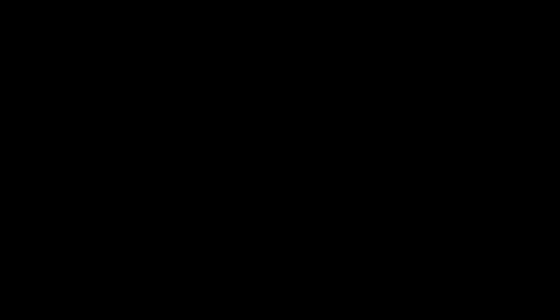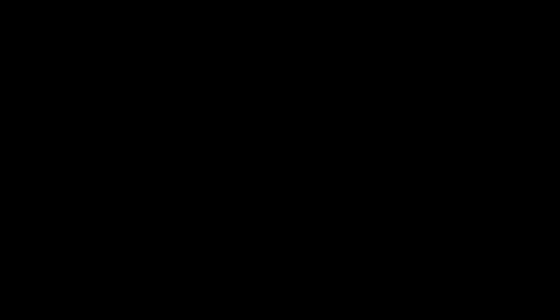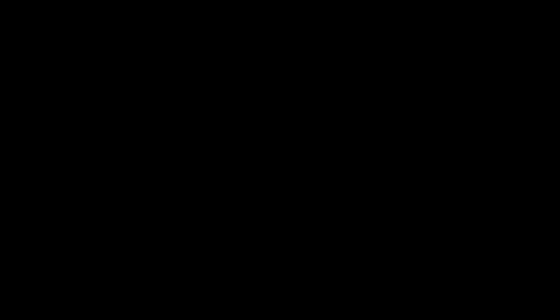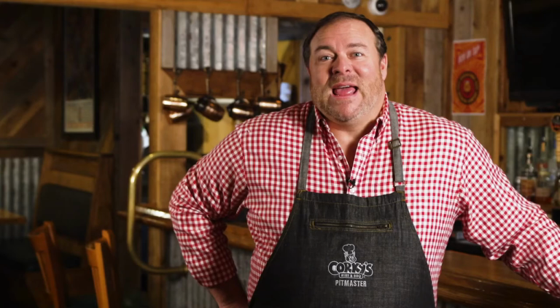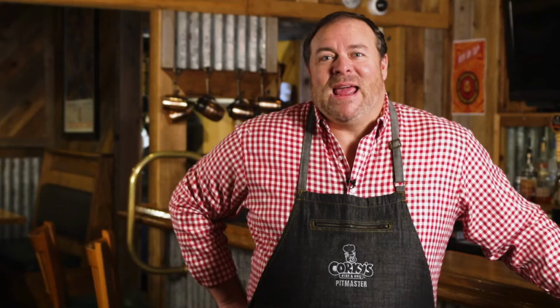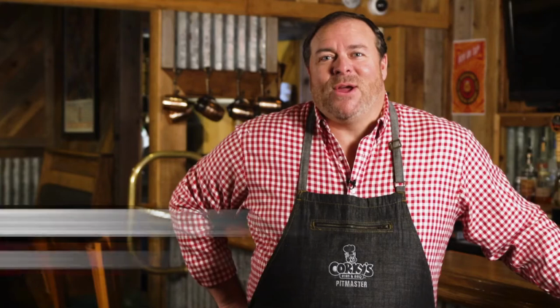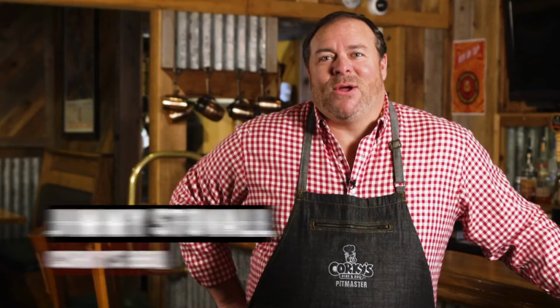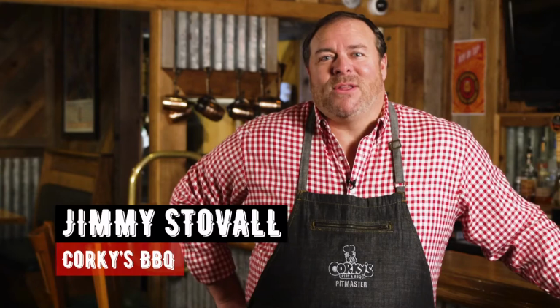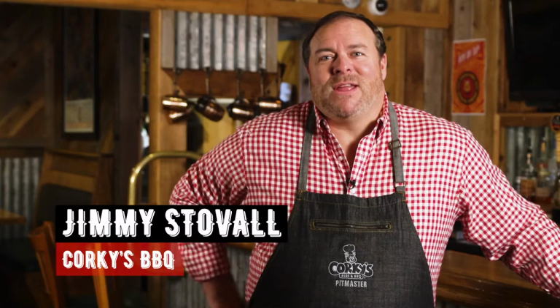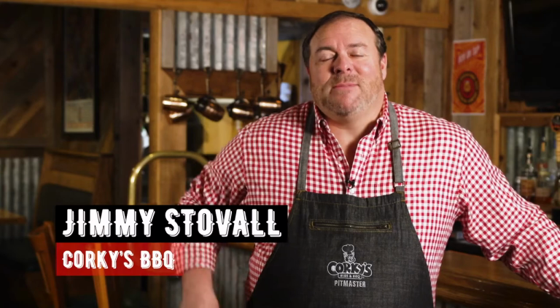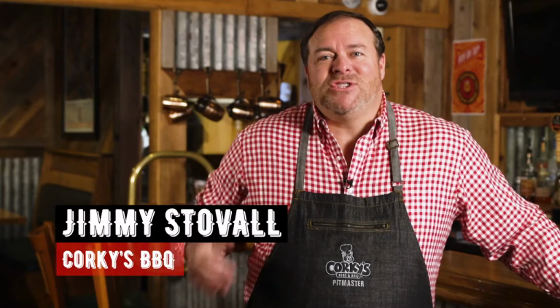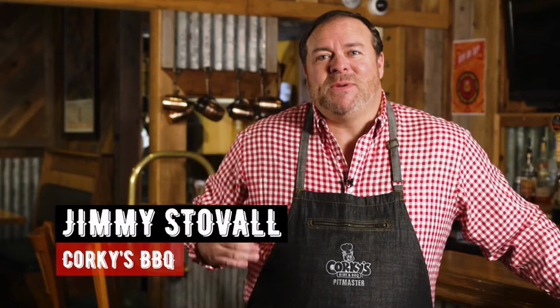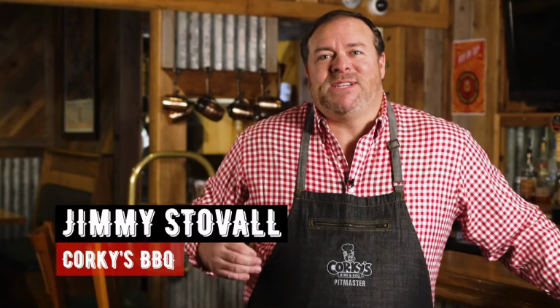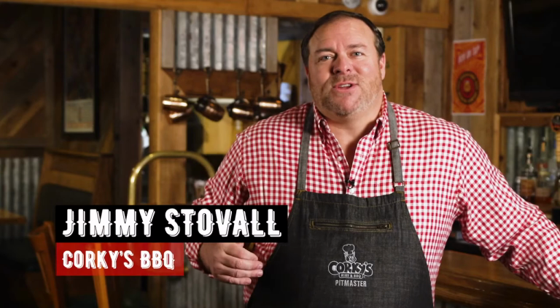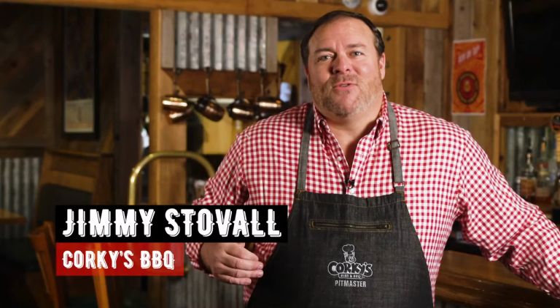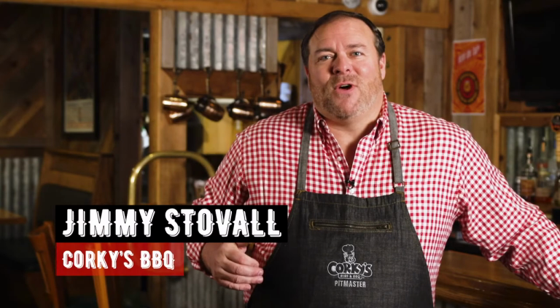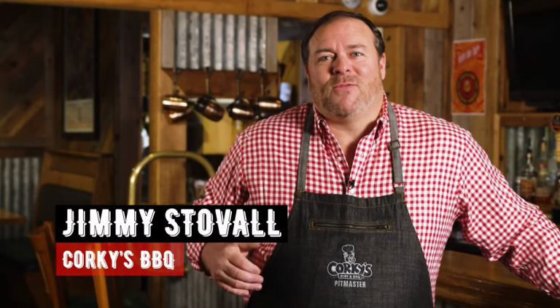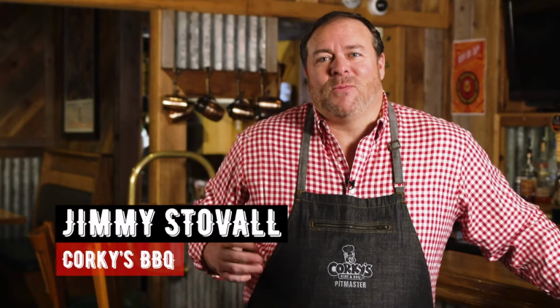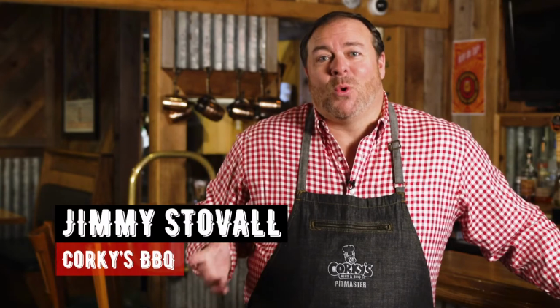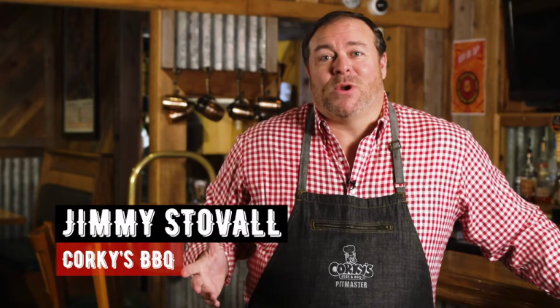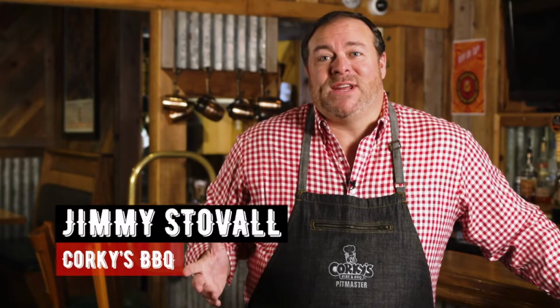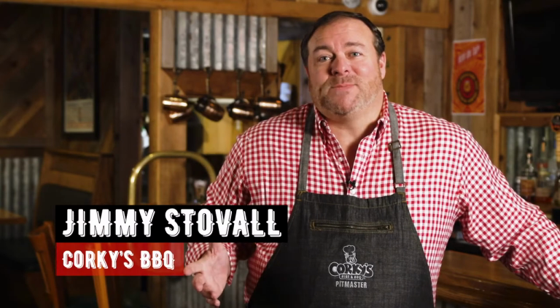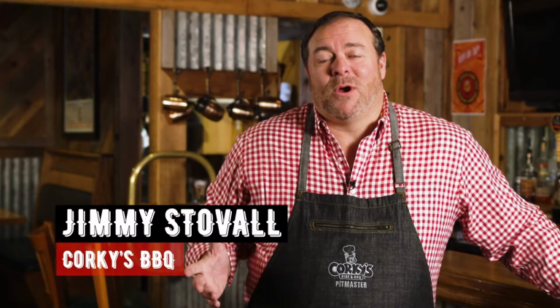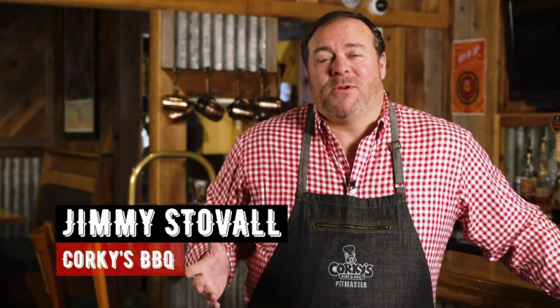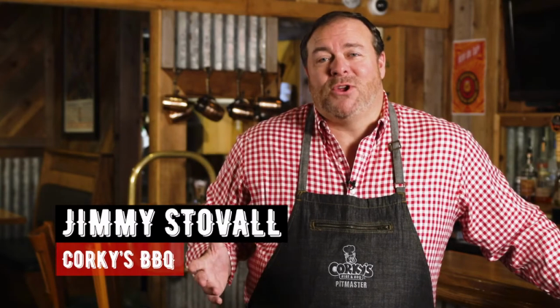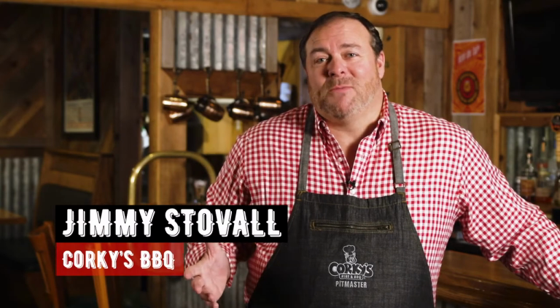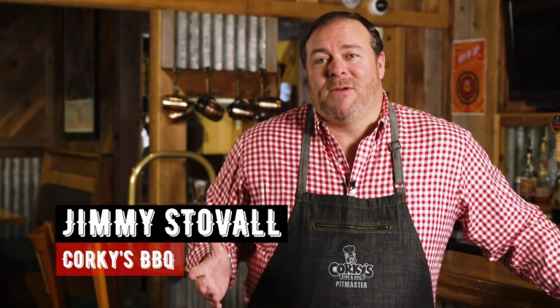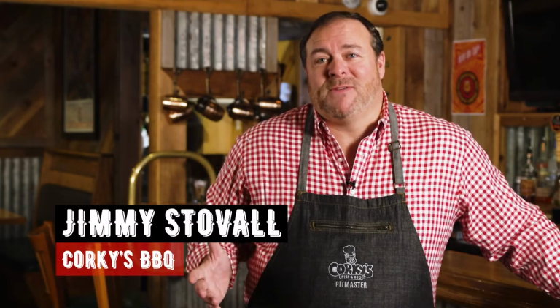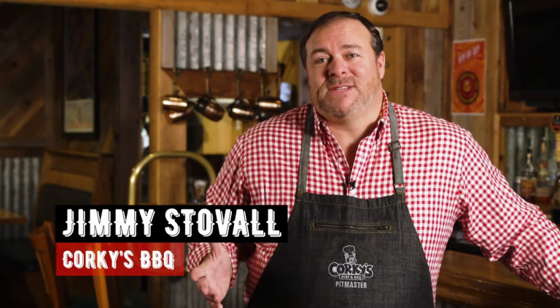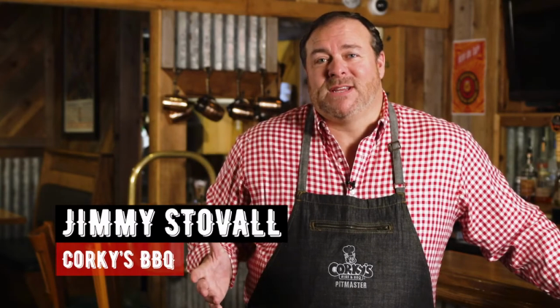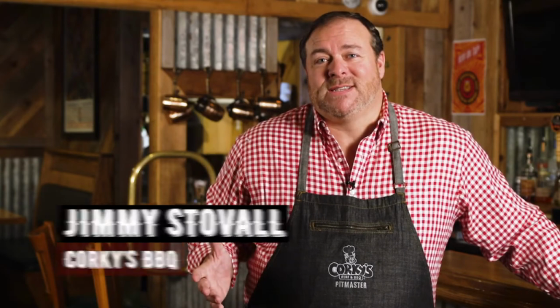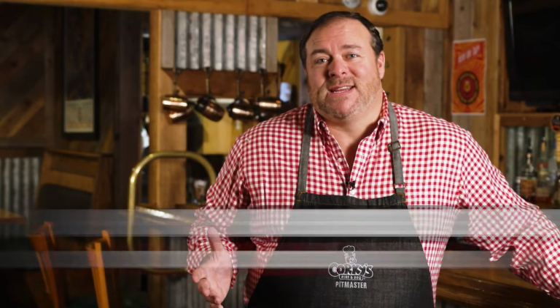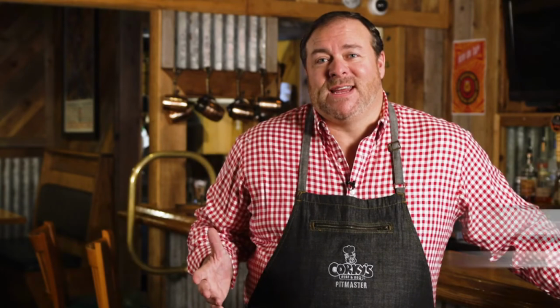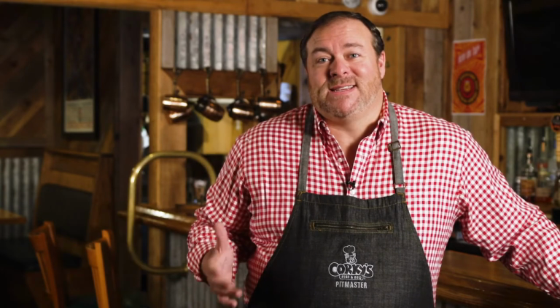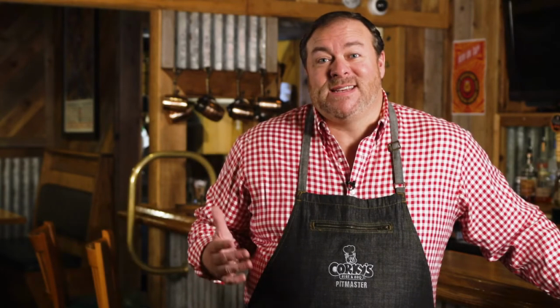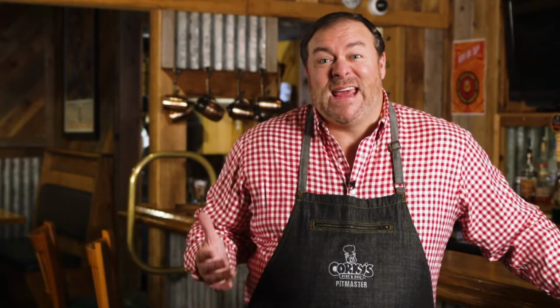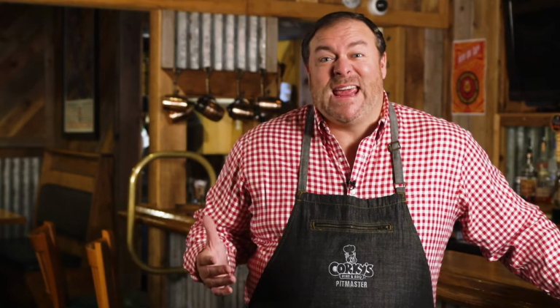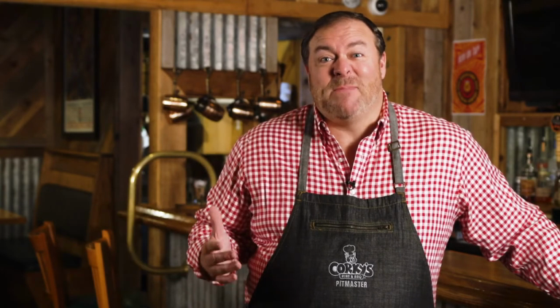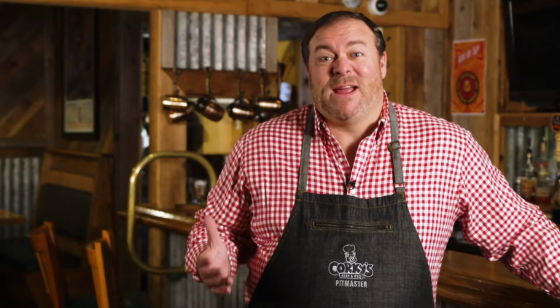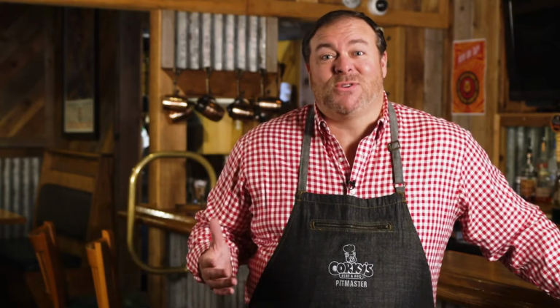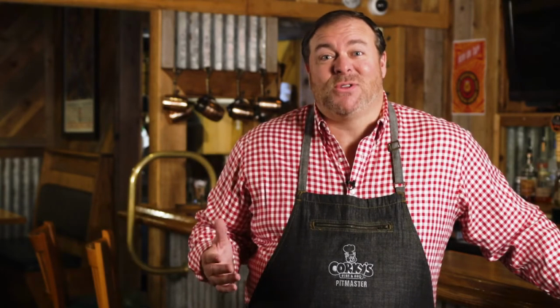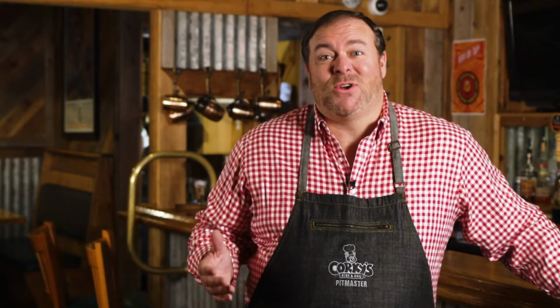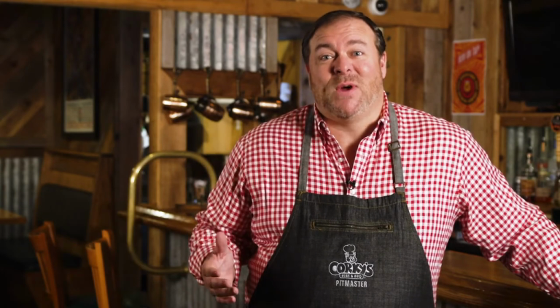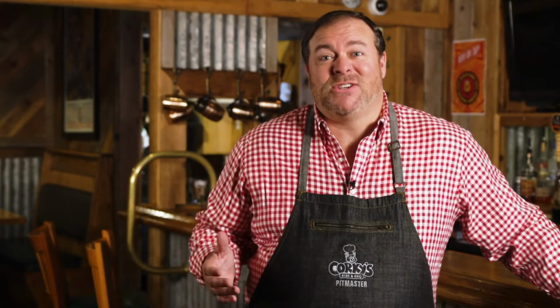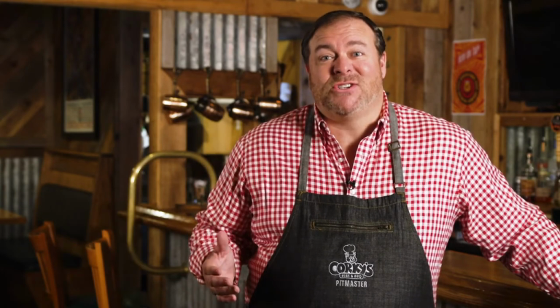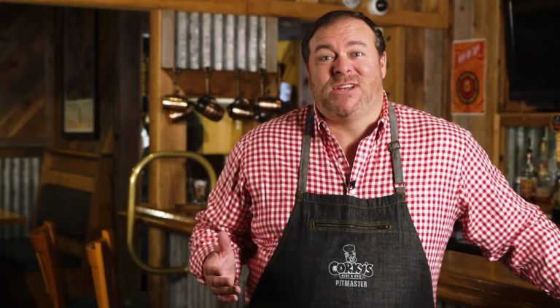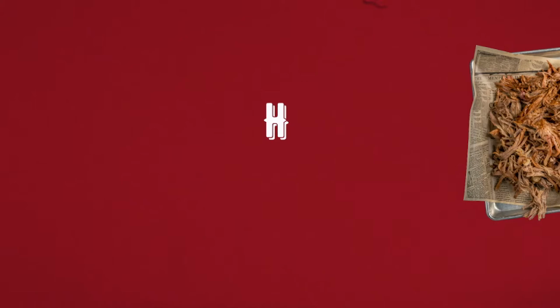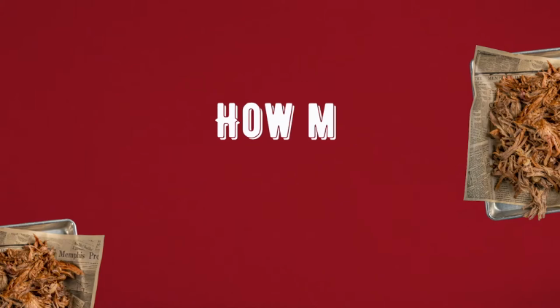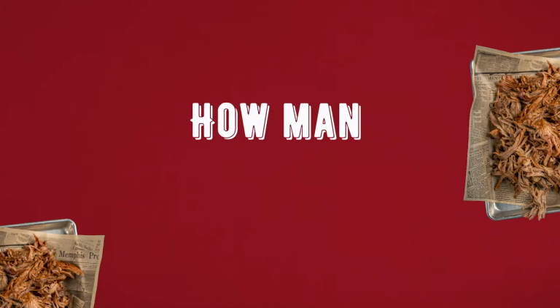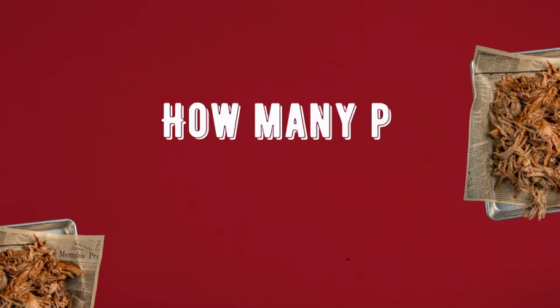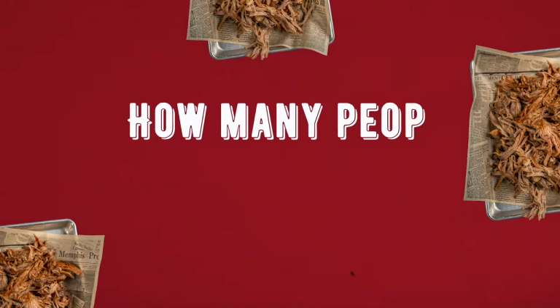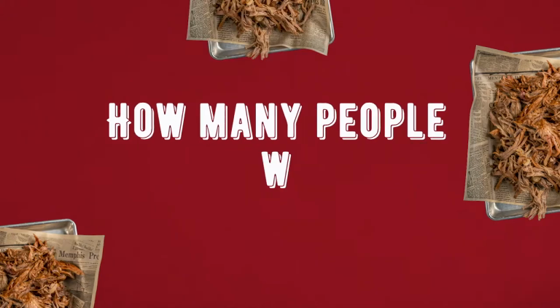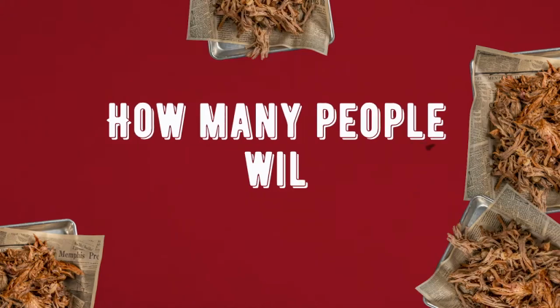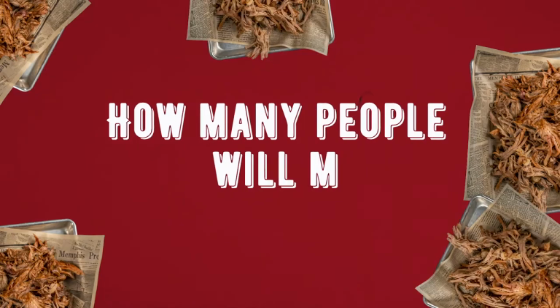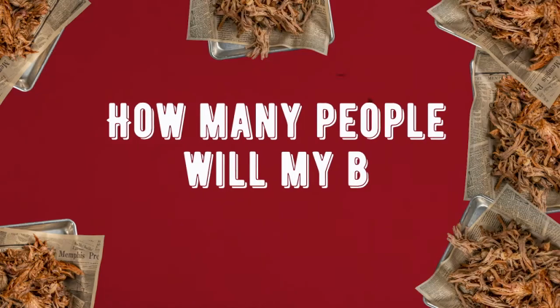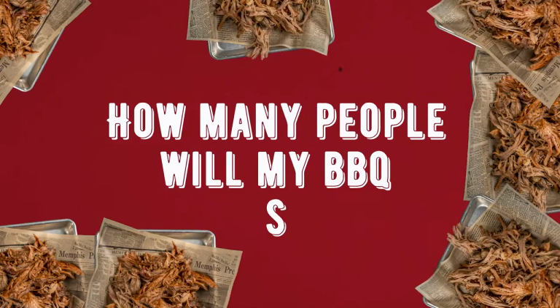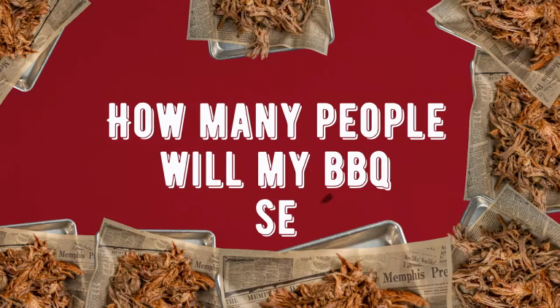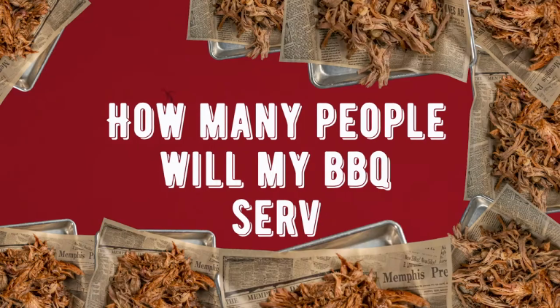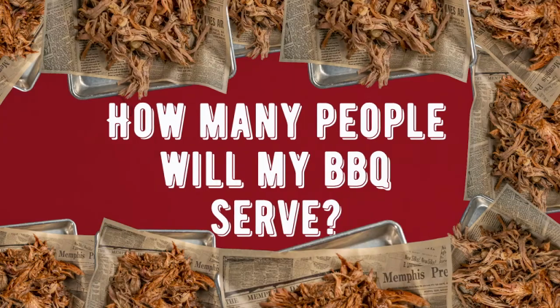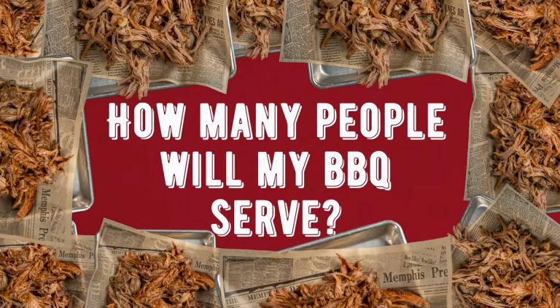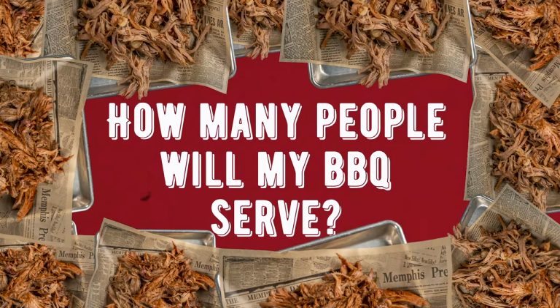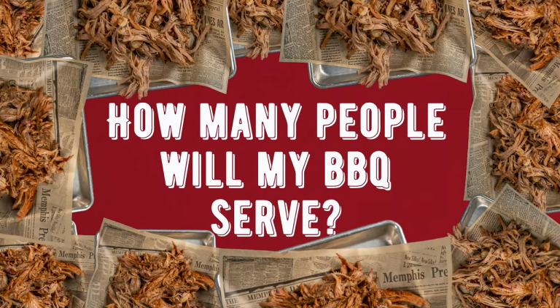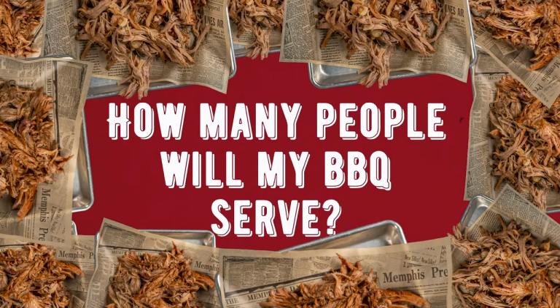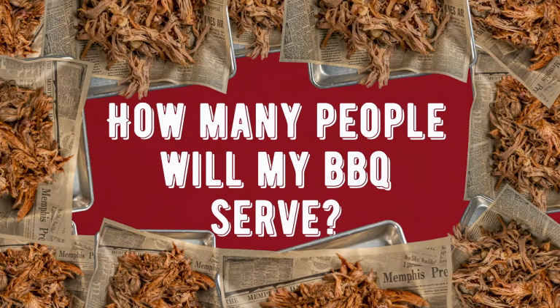Hey y'all, I'm Jimmy Stovall from Corky's BBQ in Memphis, Tennessee. Today I'm answering the question: how many people will my barbecue serve?